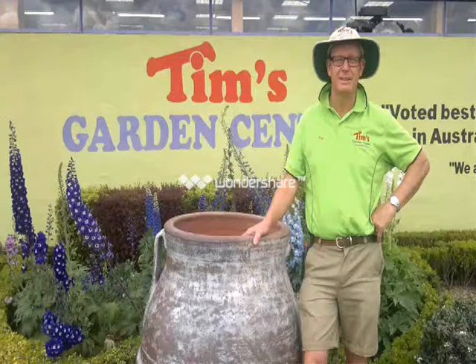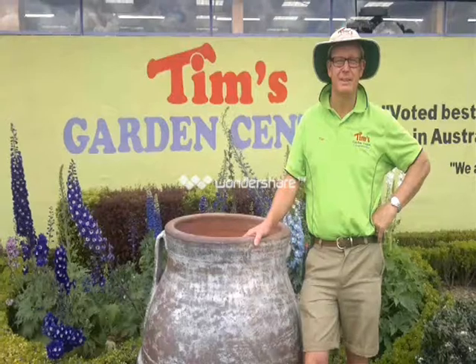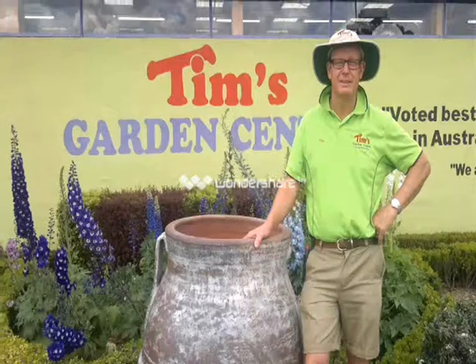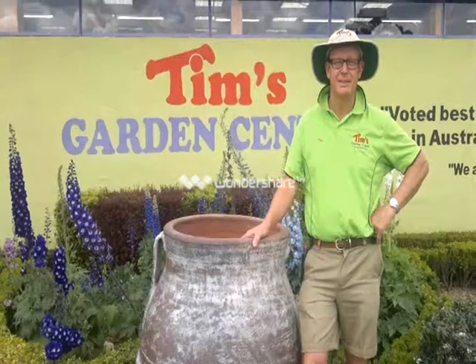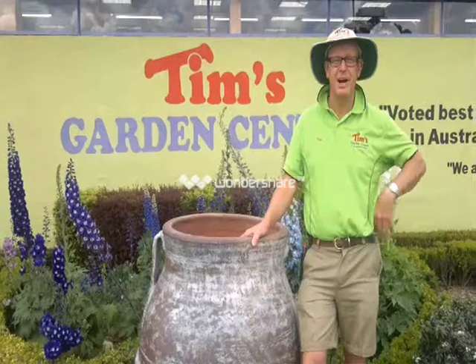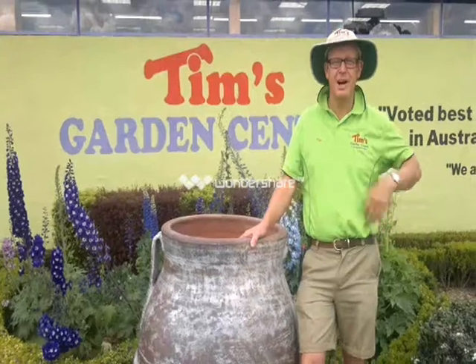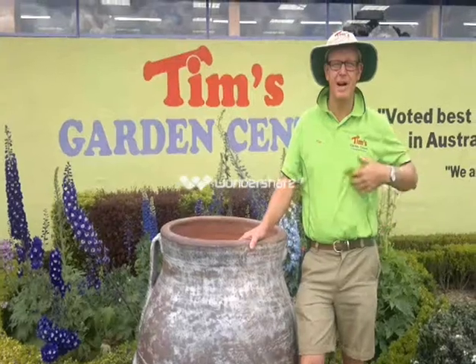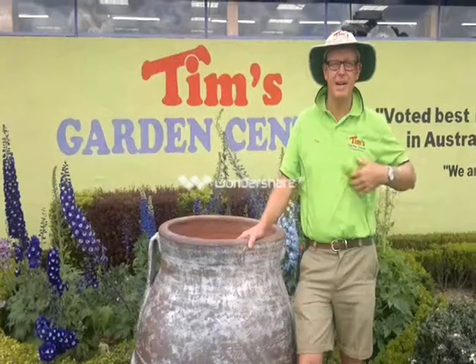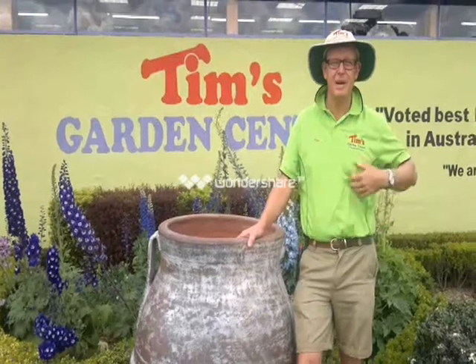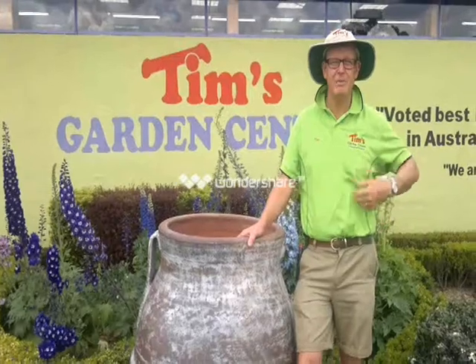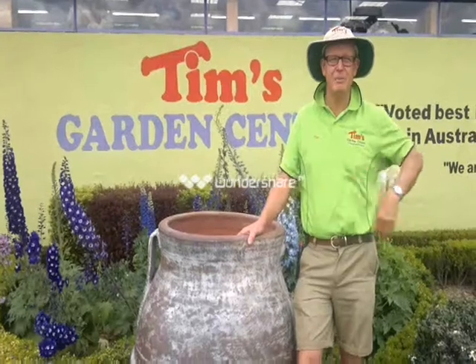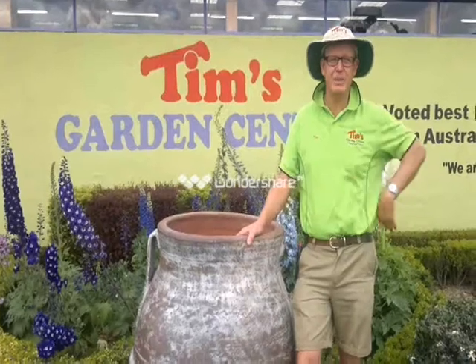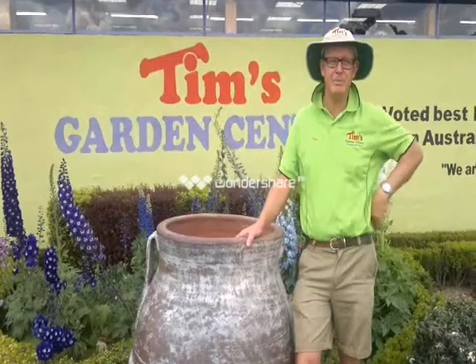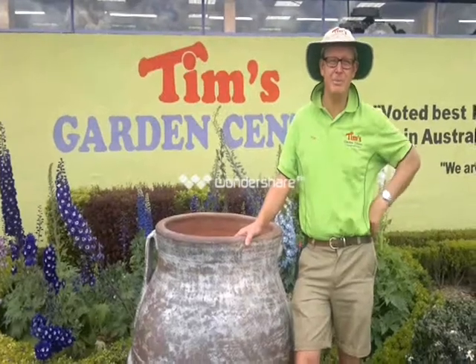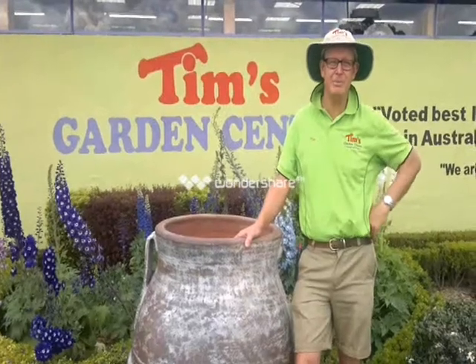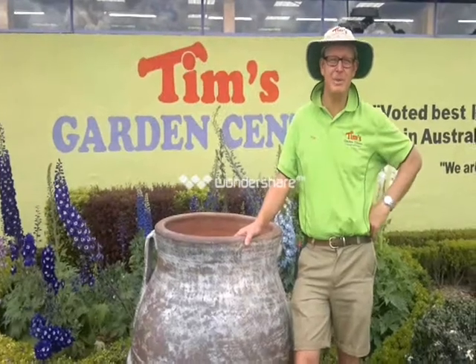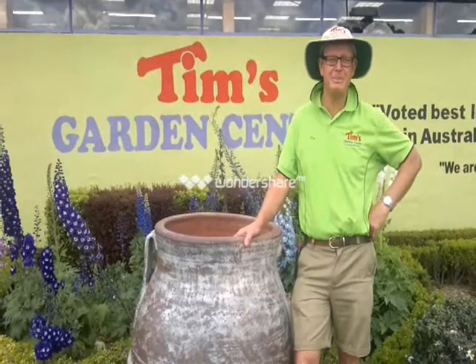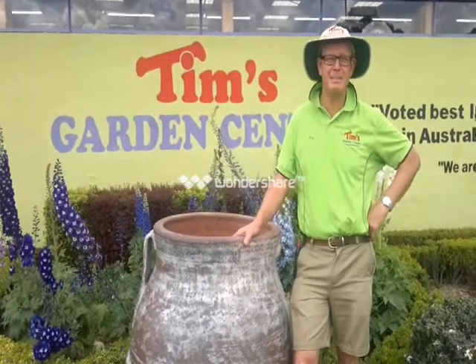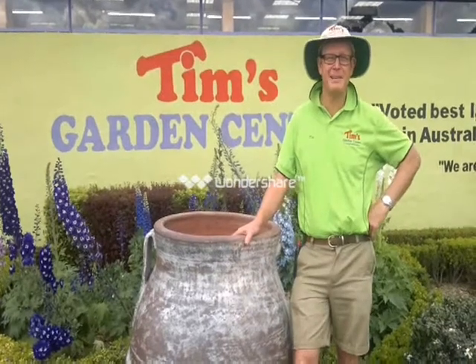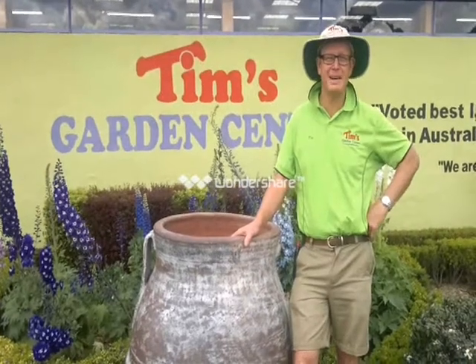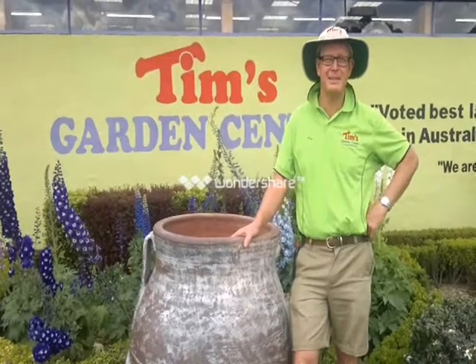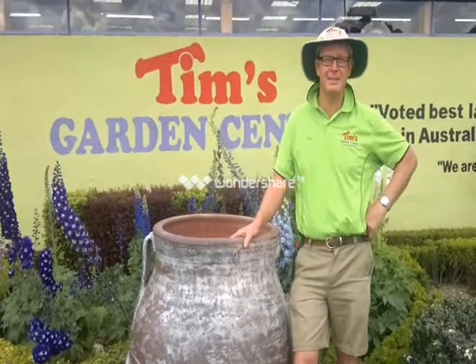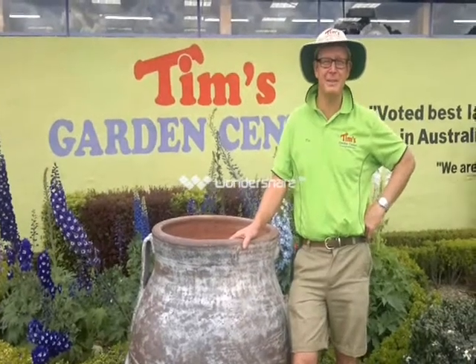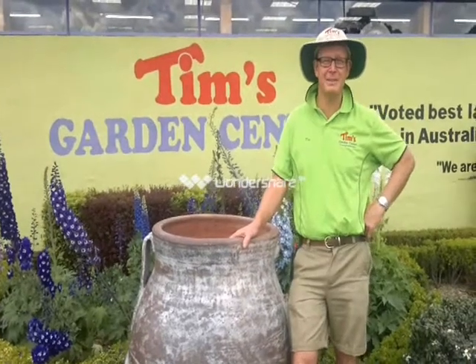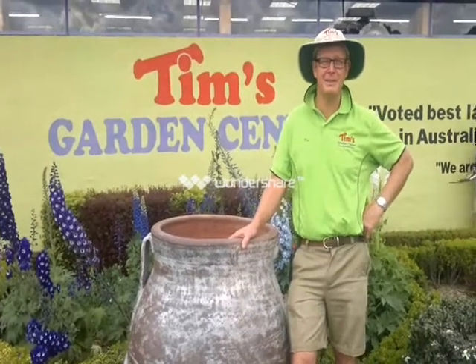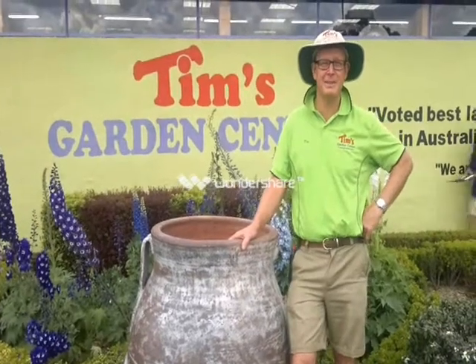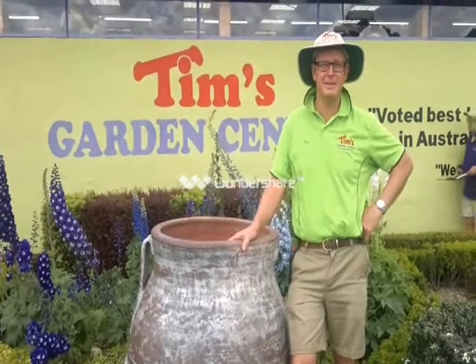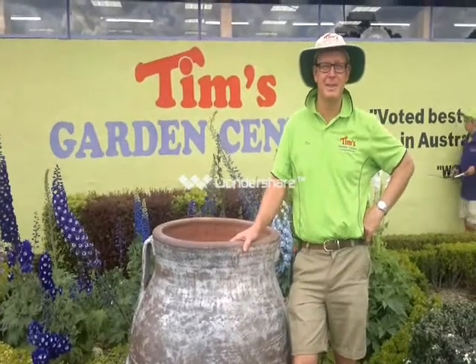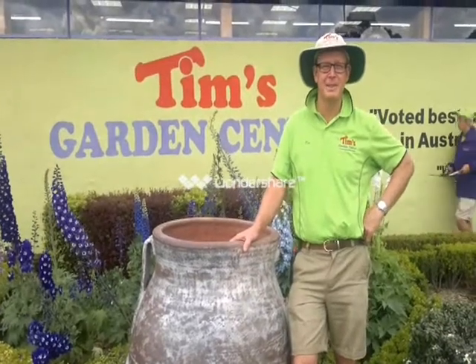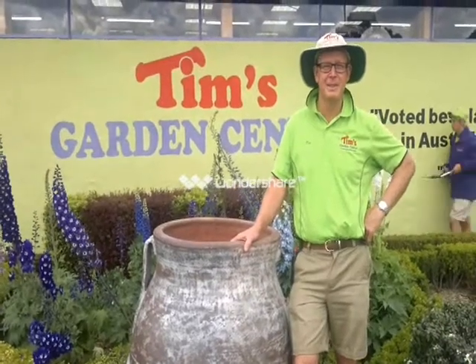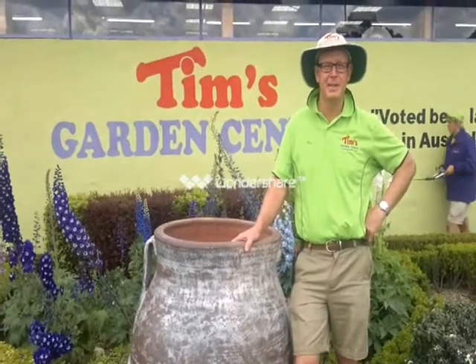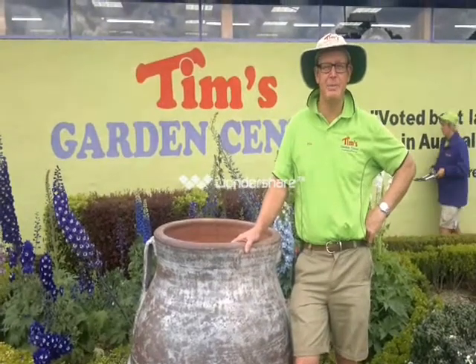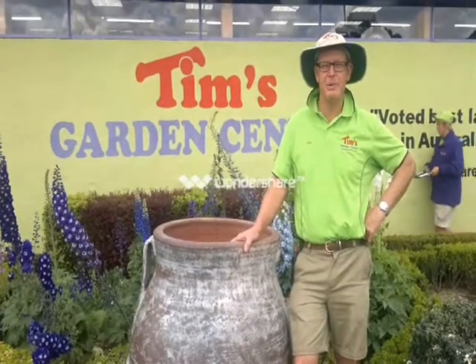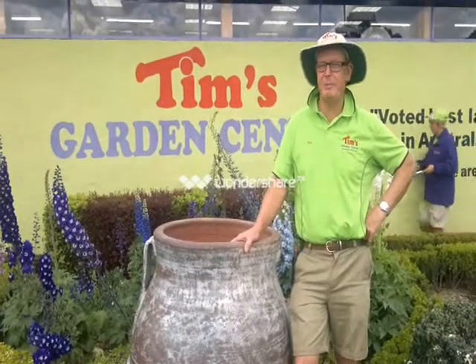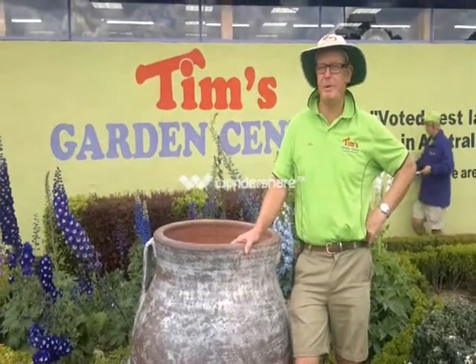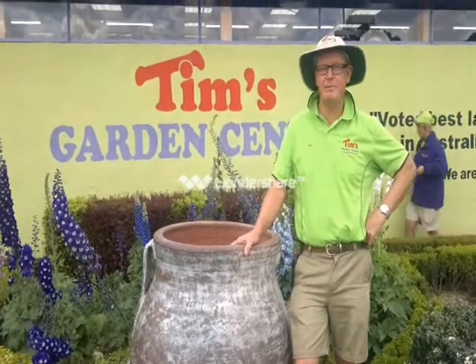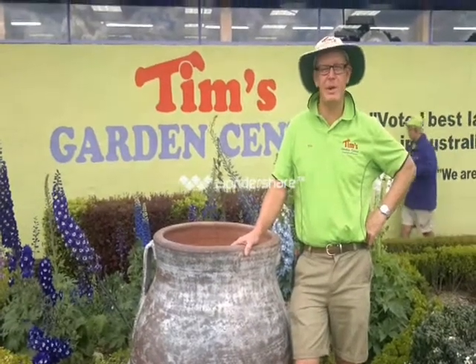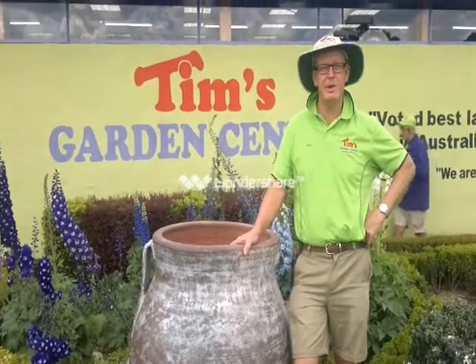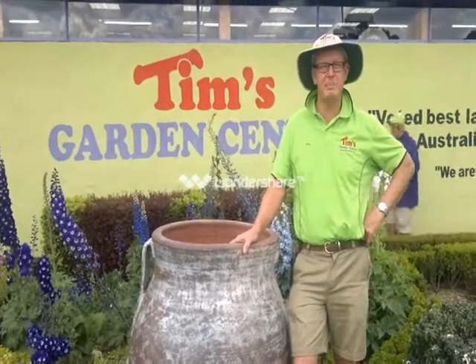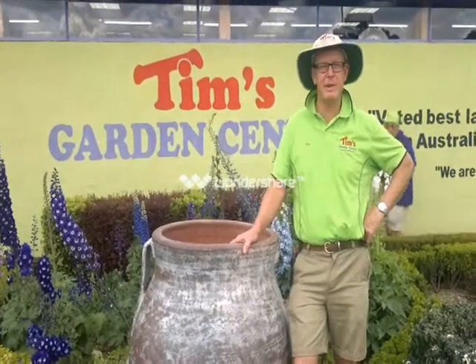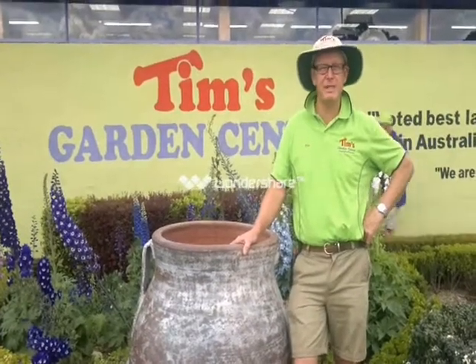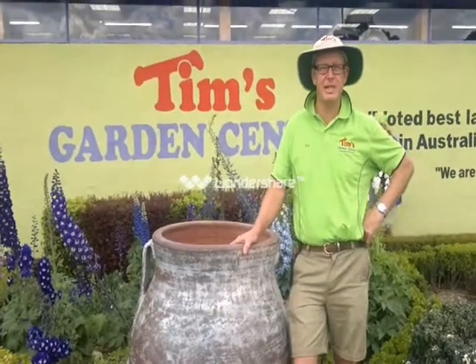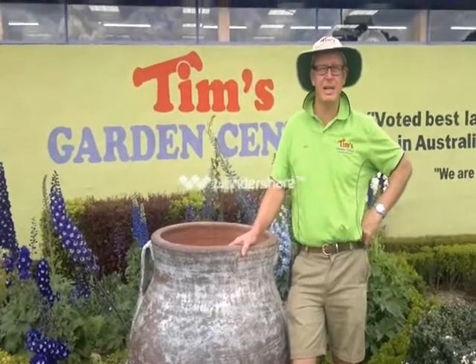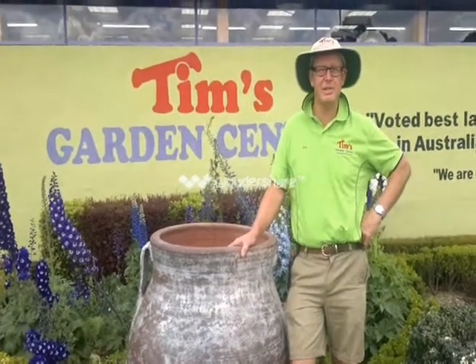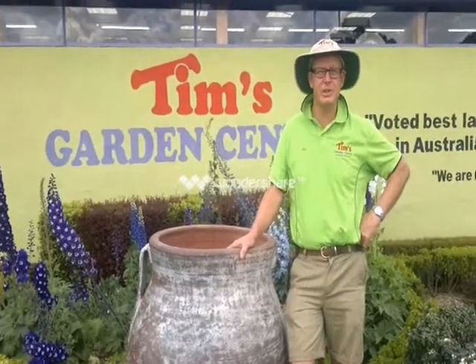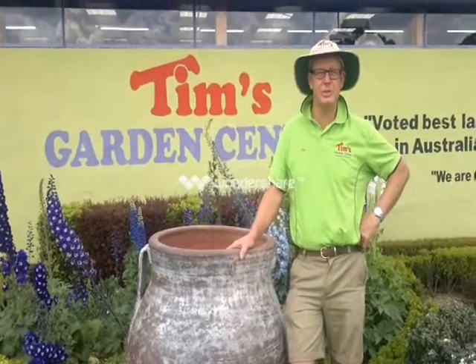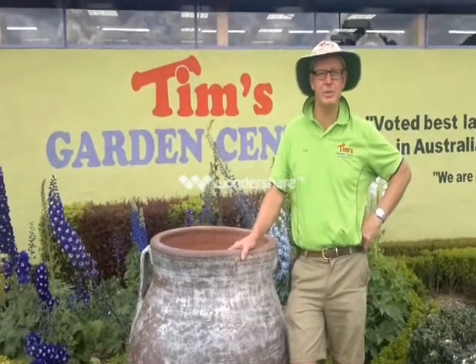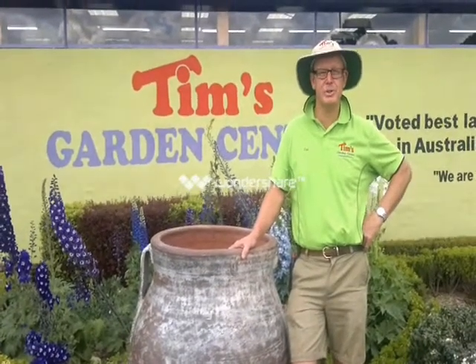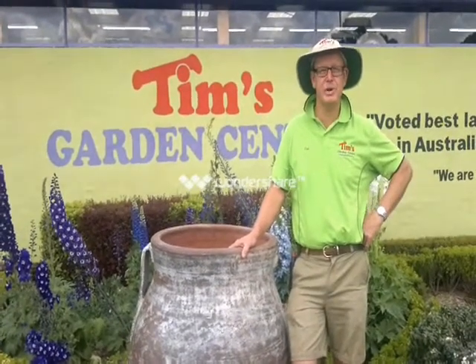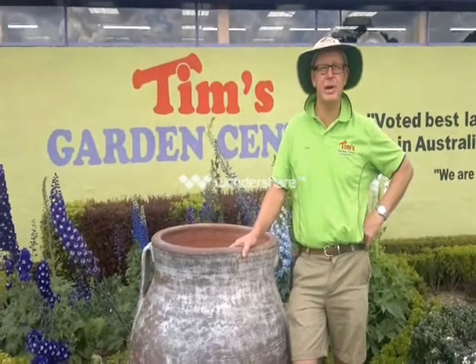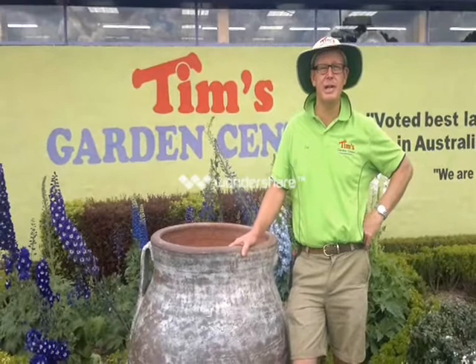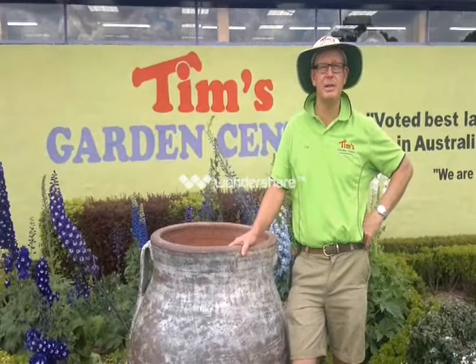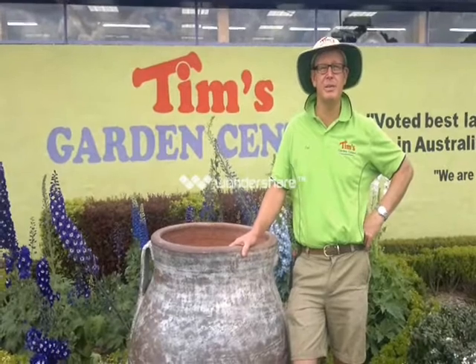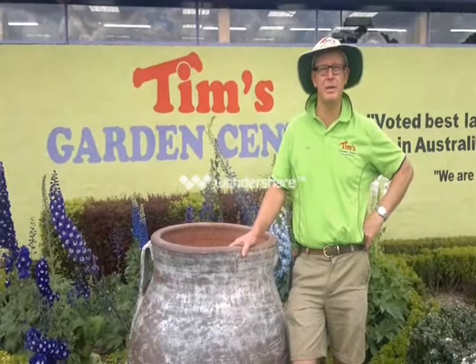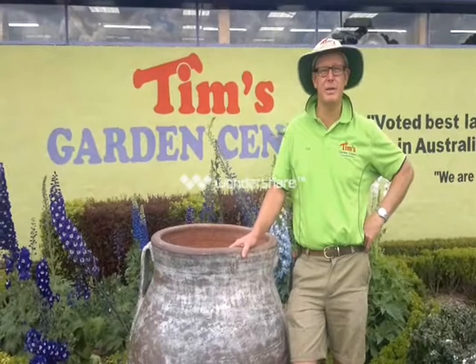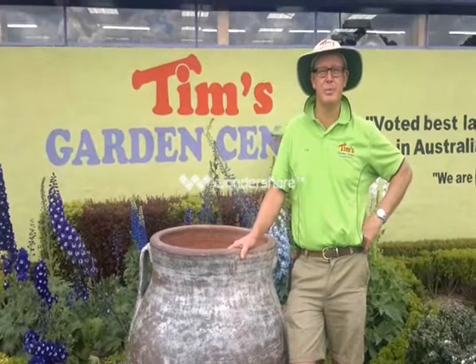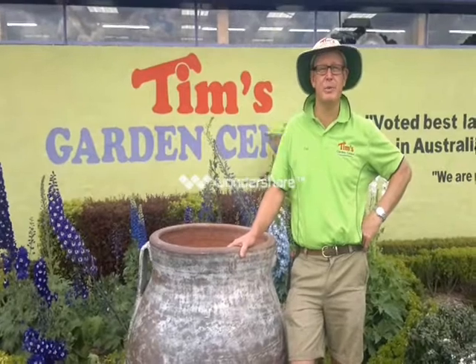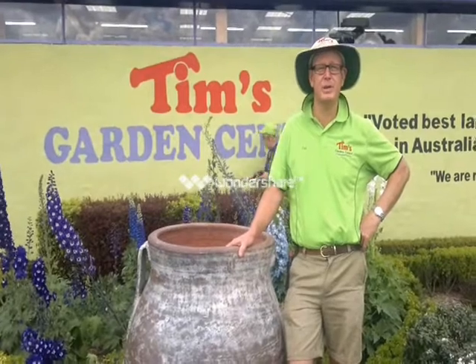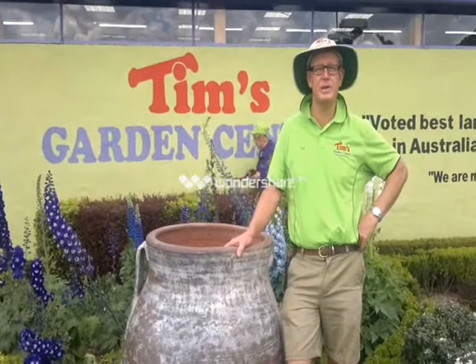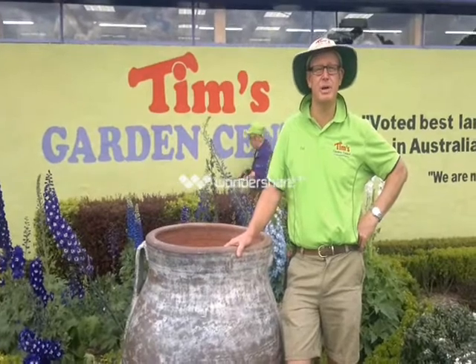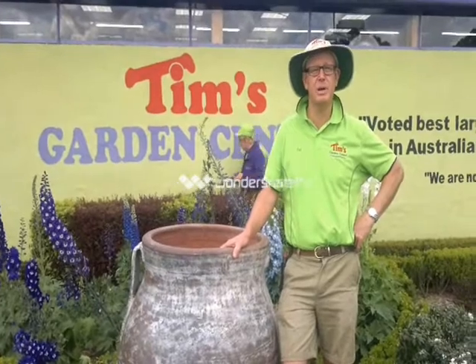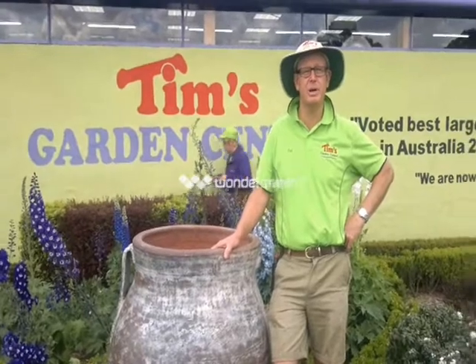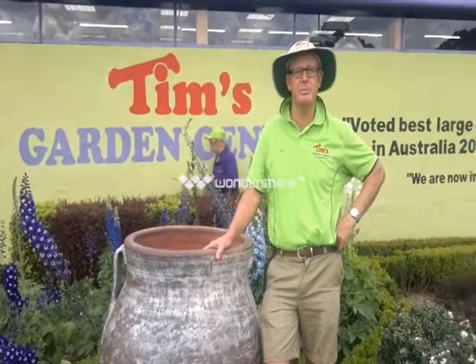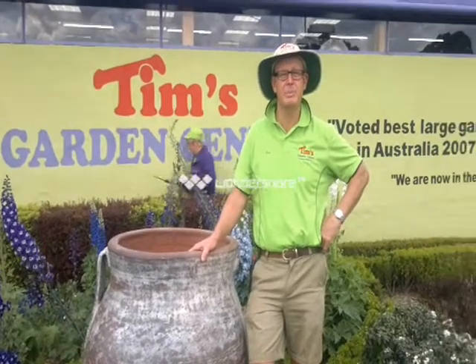Hi, I'm Tim from Tim's Garden Centre. We've been voted the best garden centre in Australia three times.